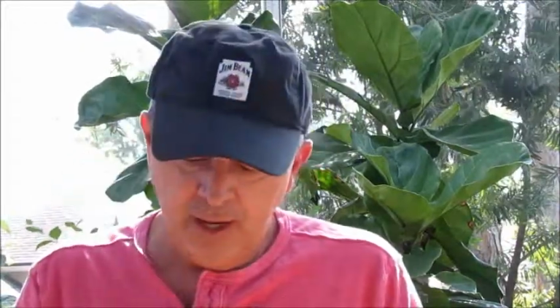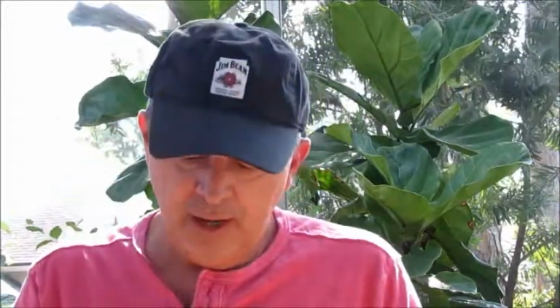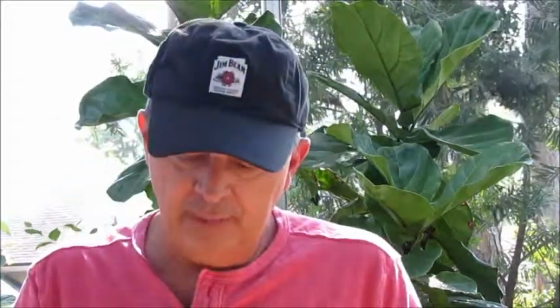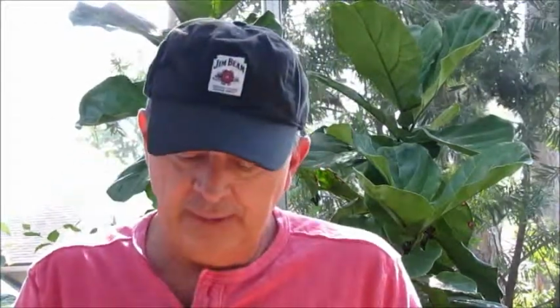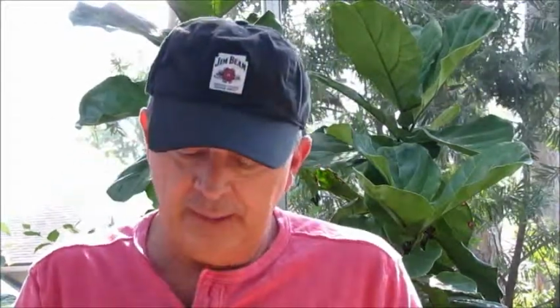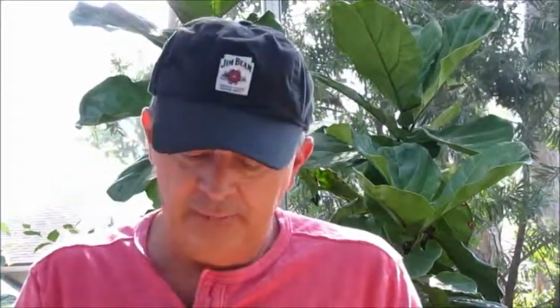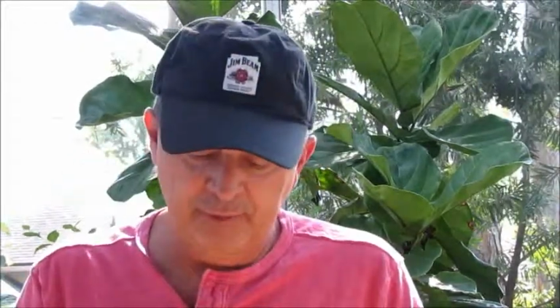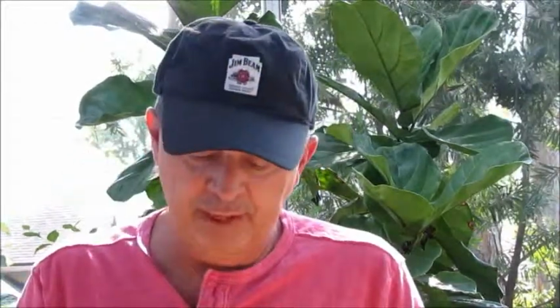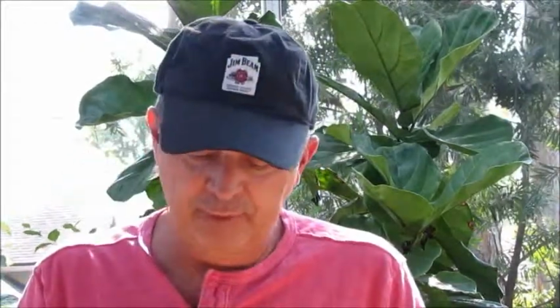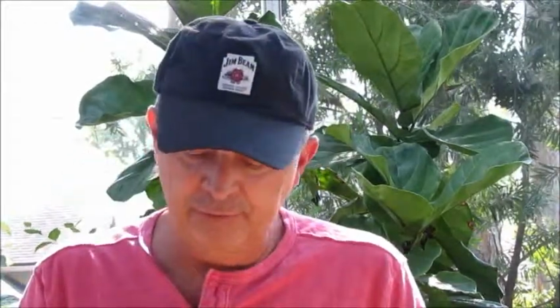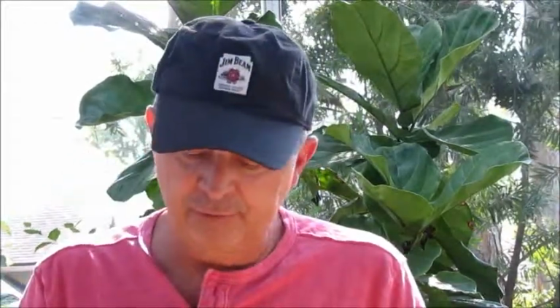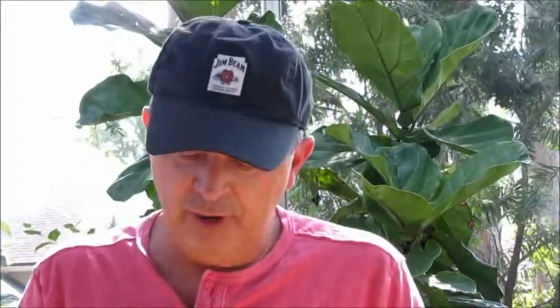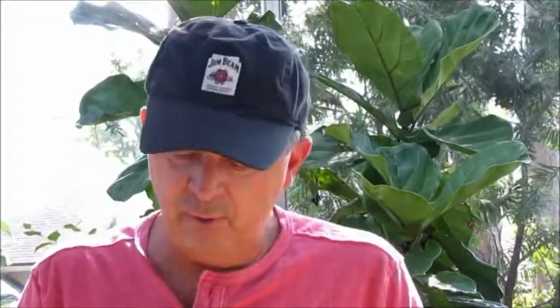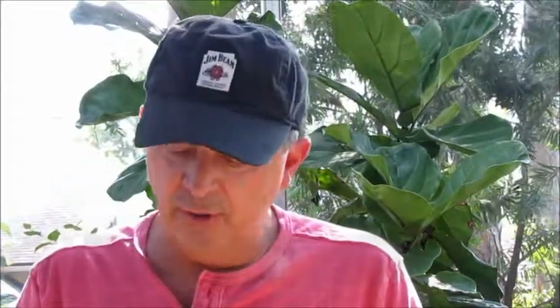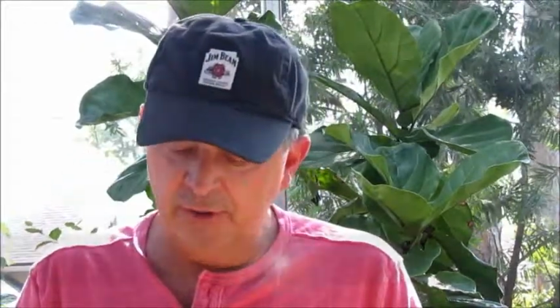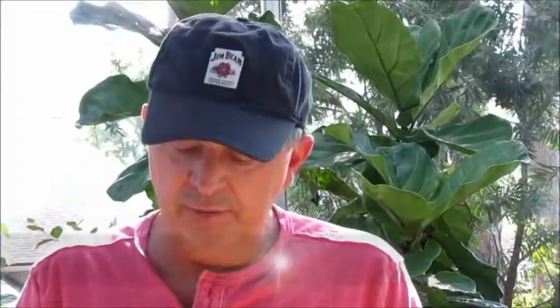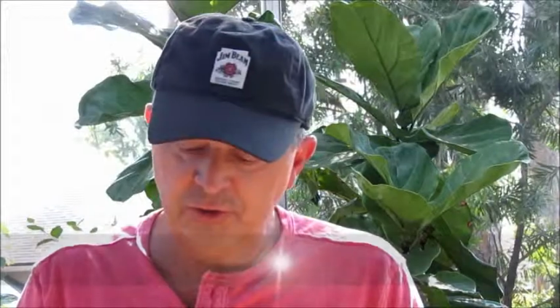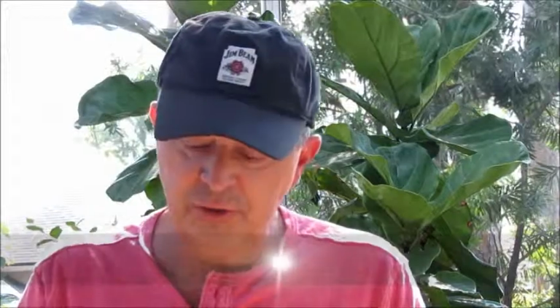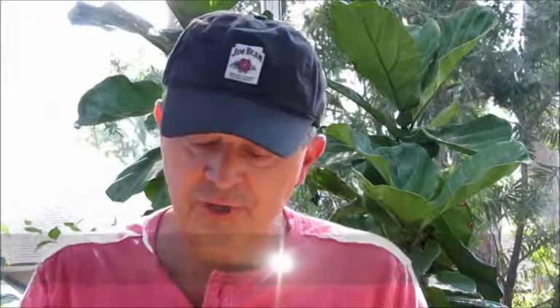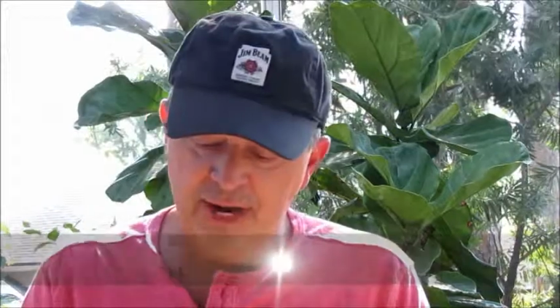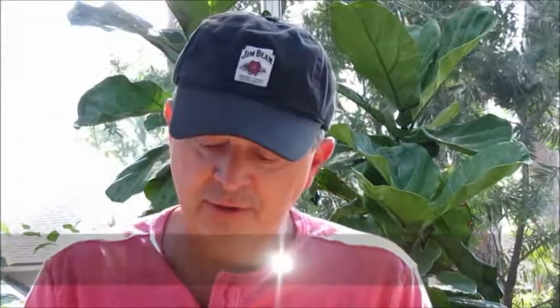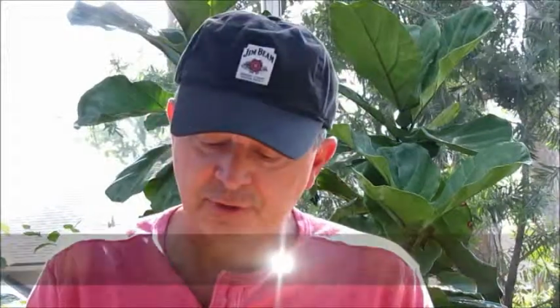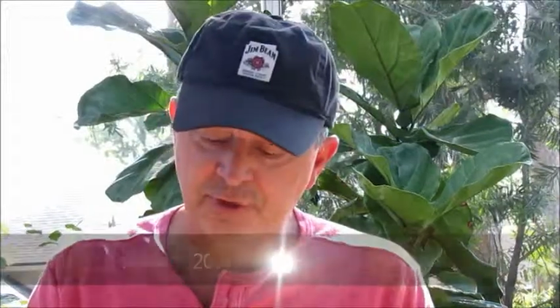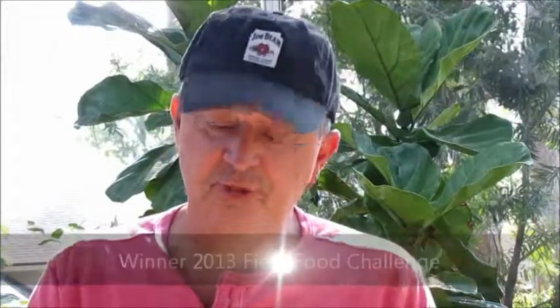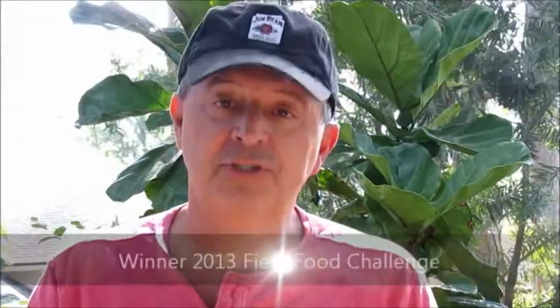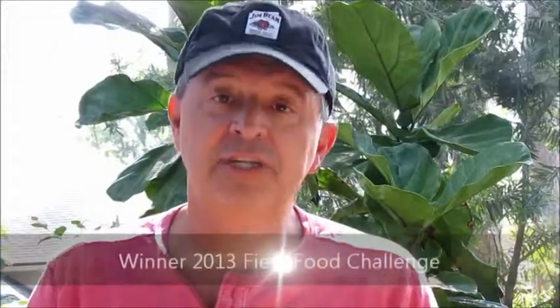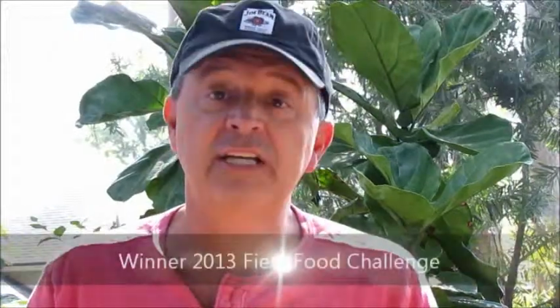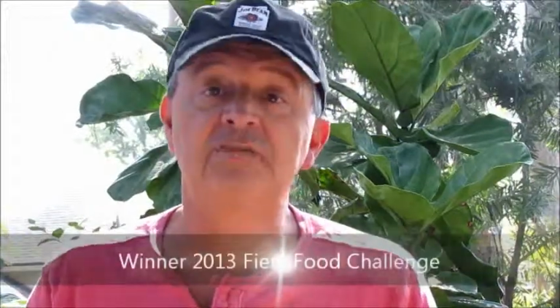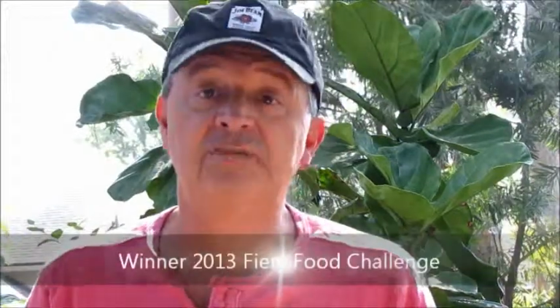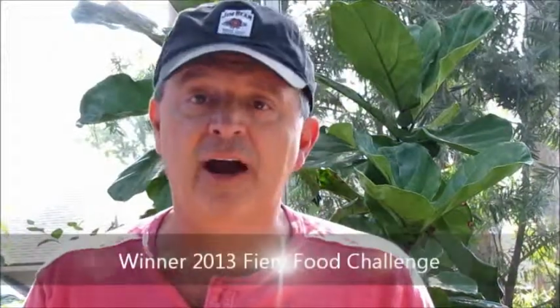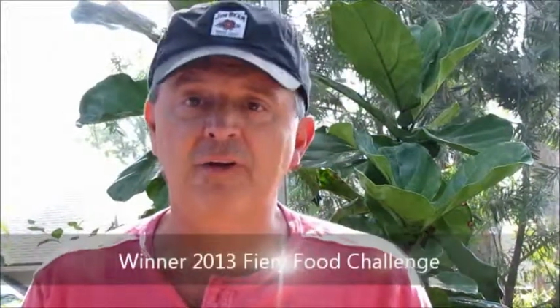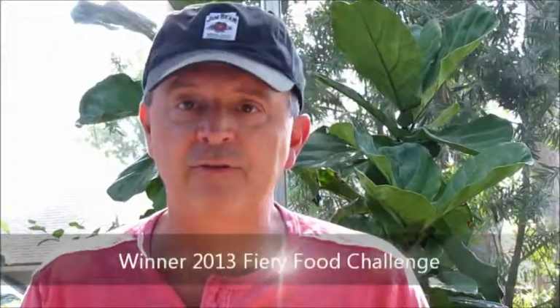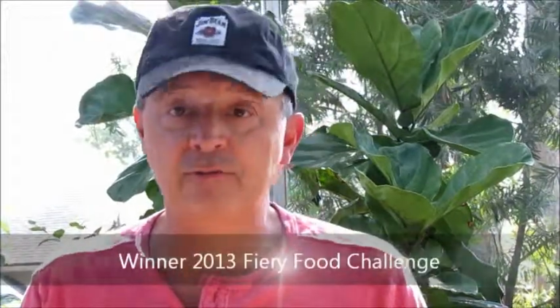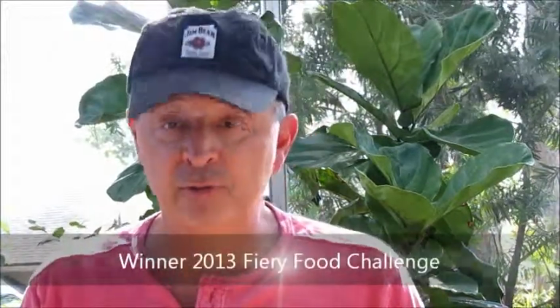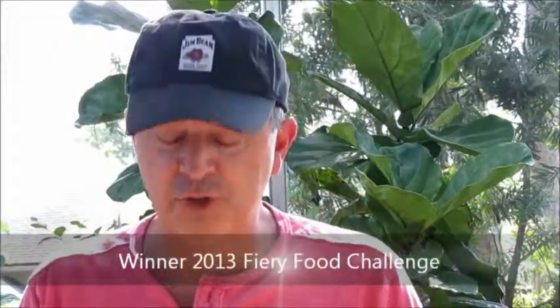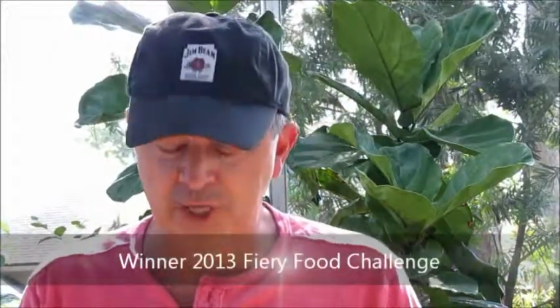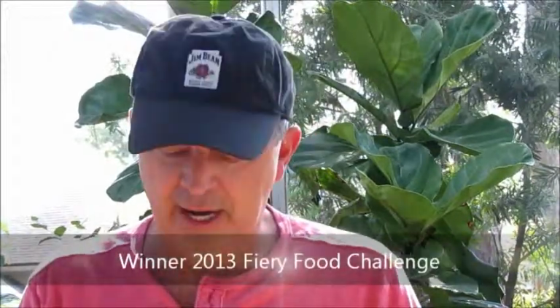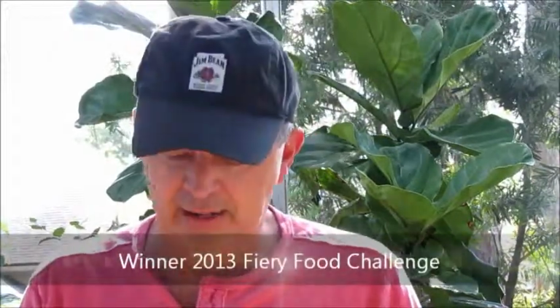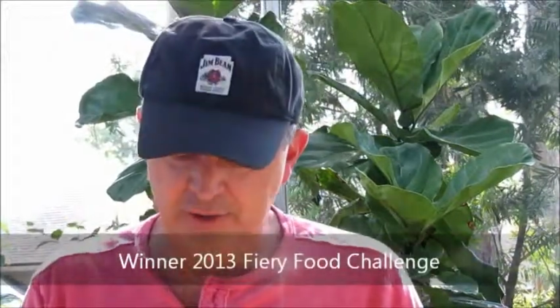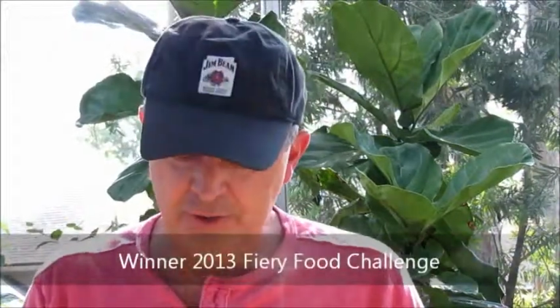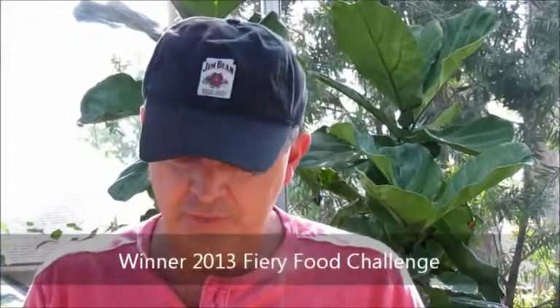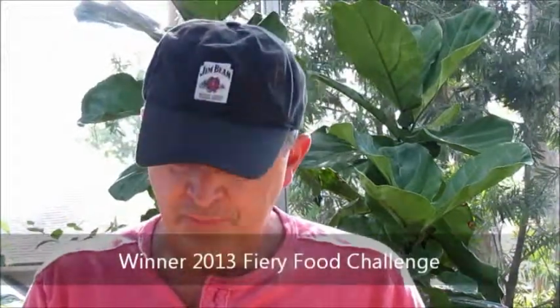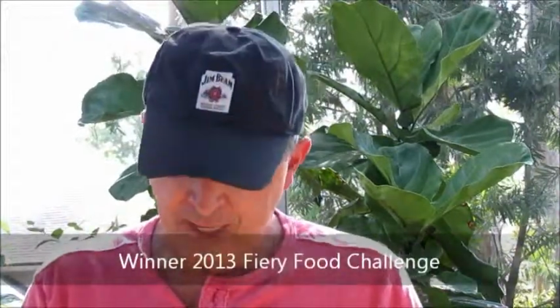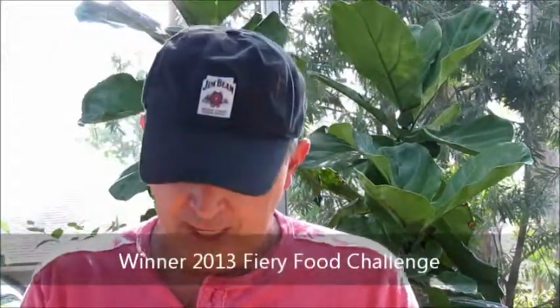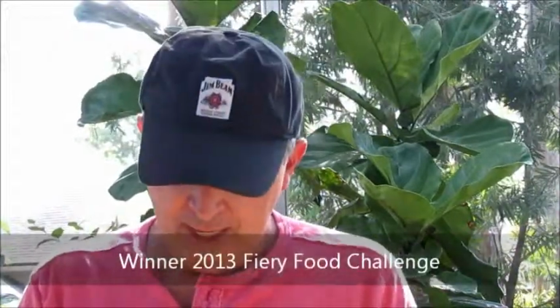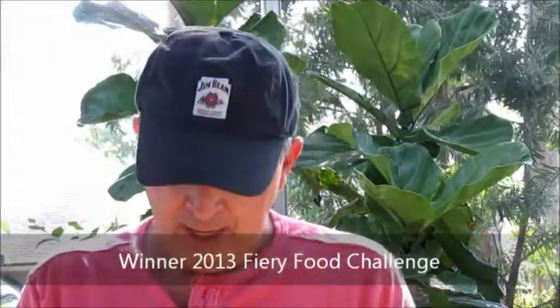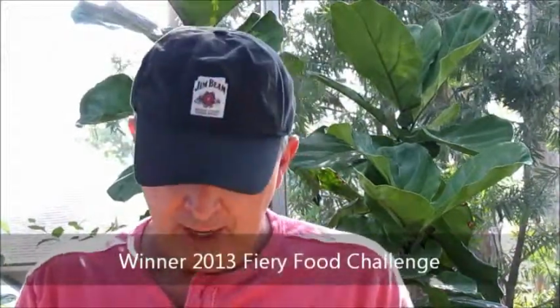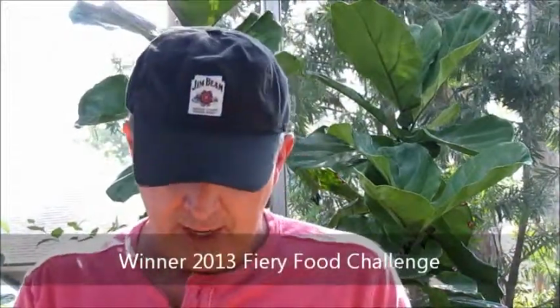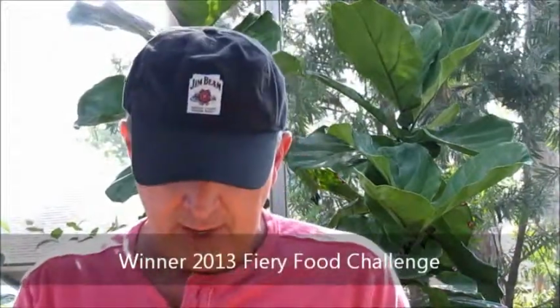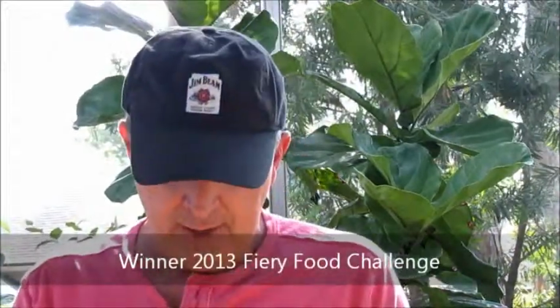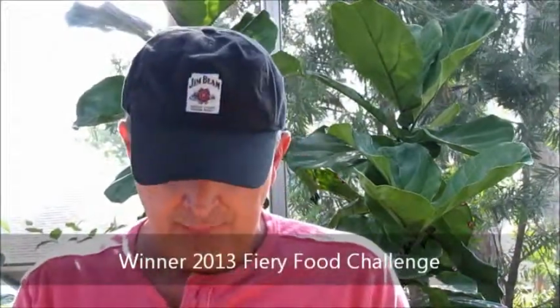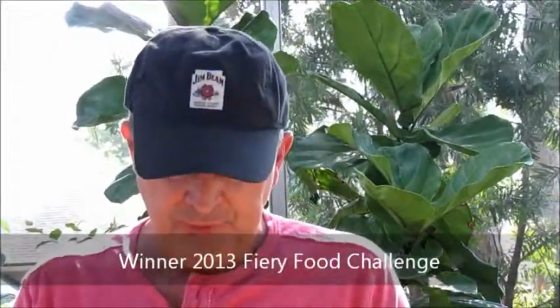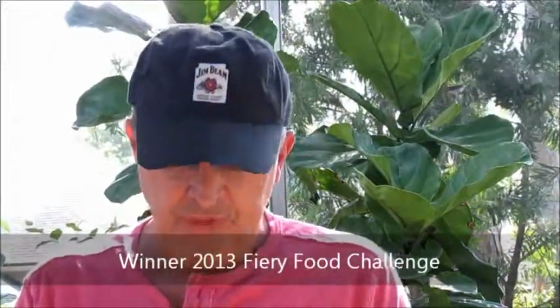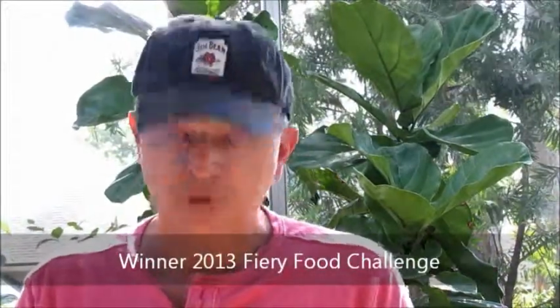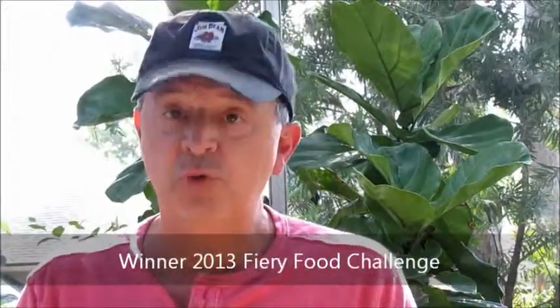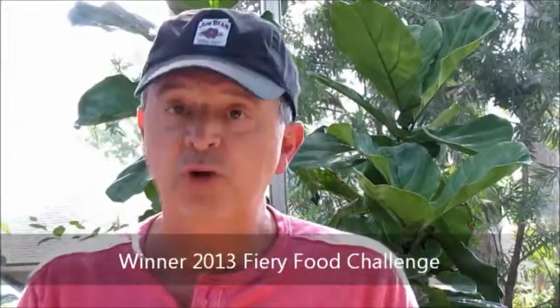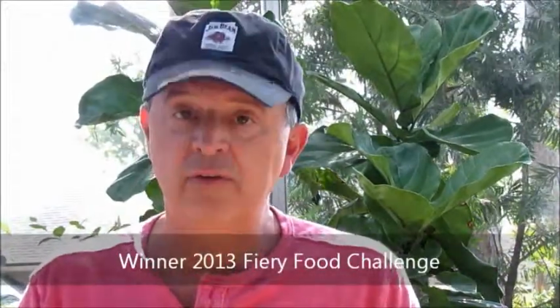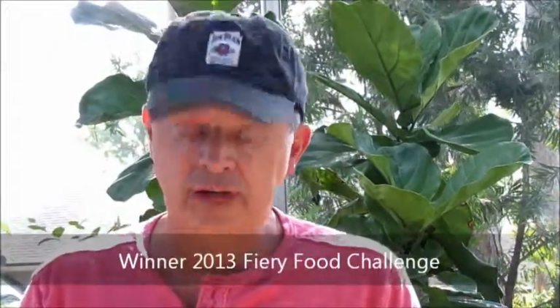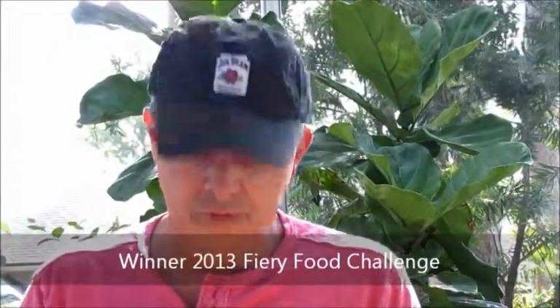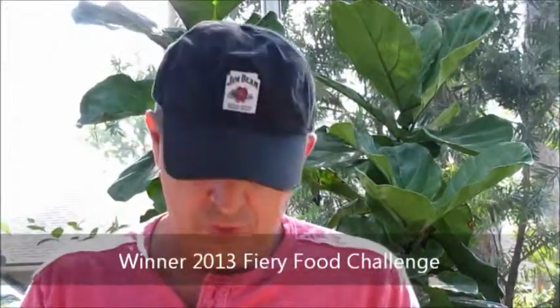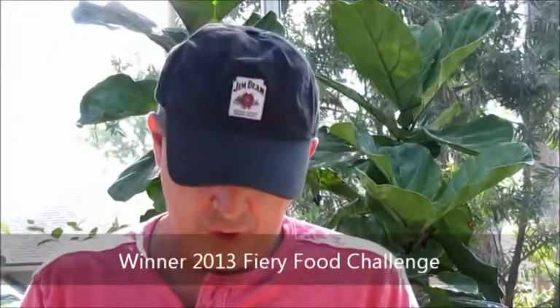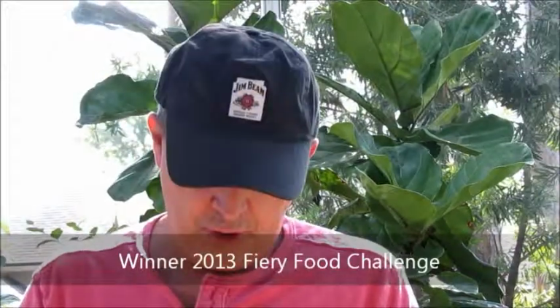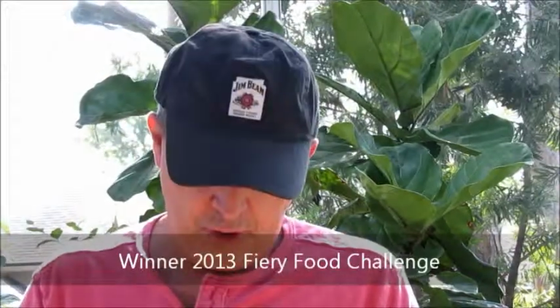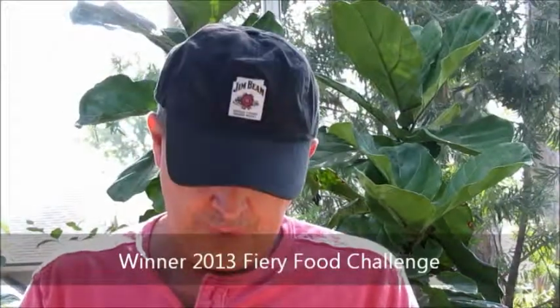Big label right on the front — winner of the 2013 Fiery Food Challenge. It's a 12 ounce jar.